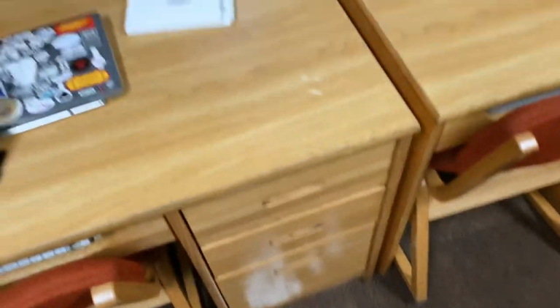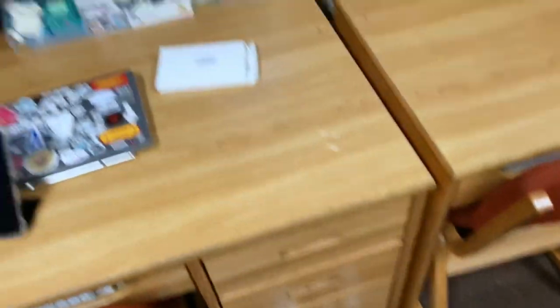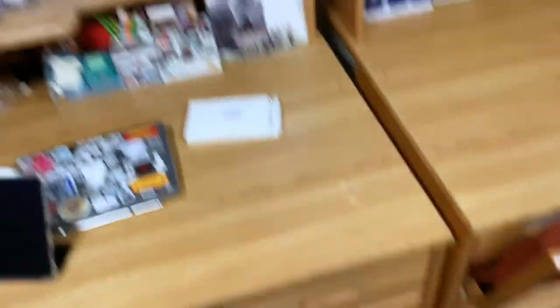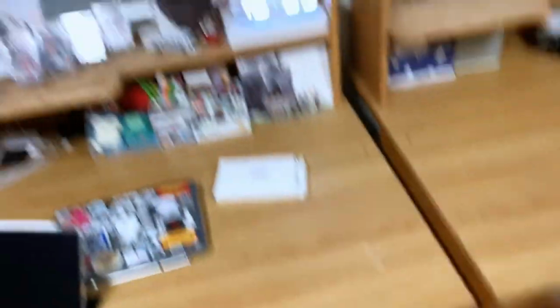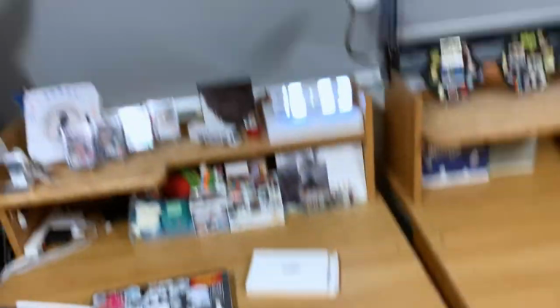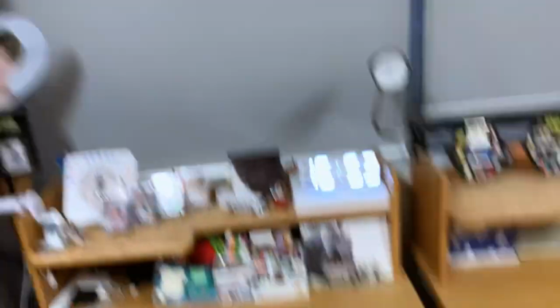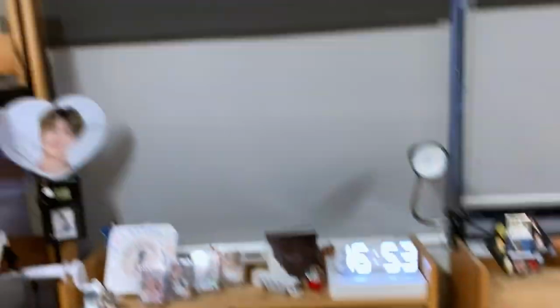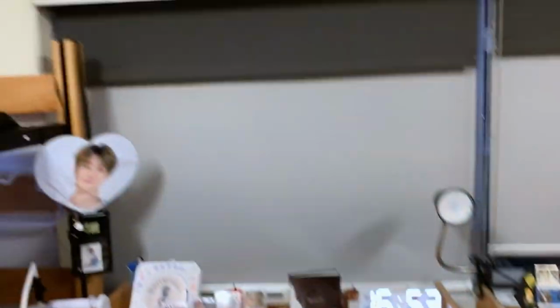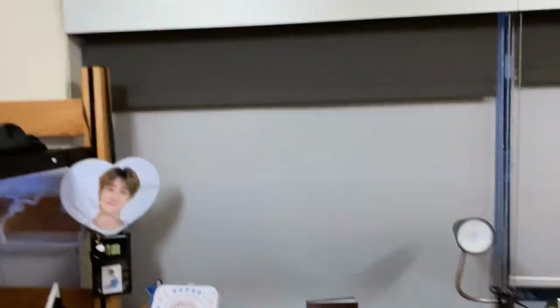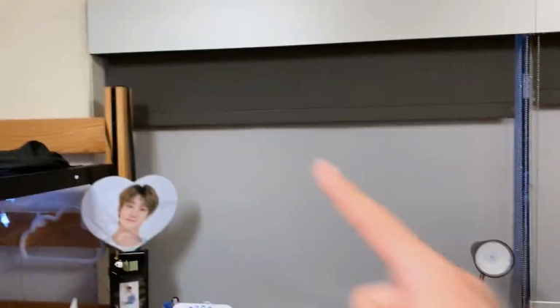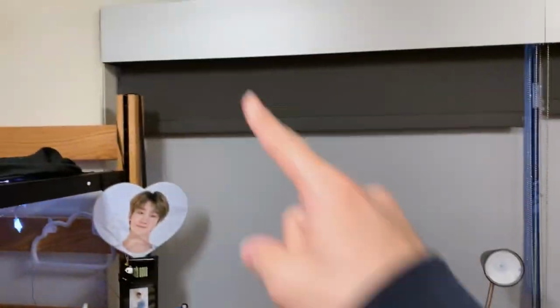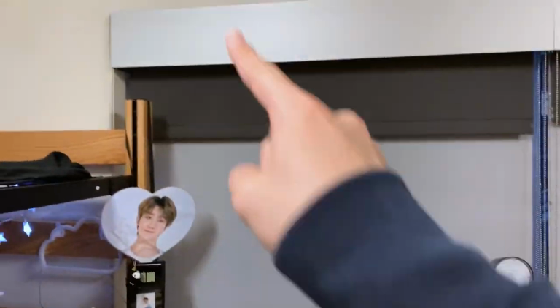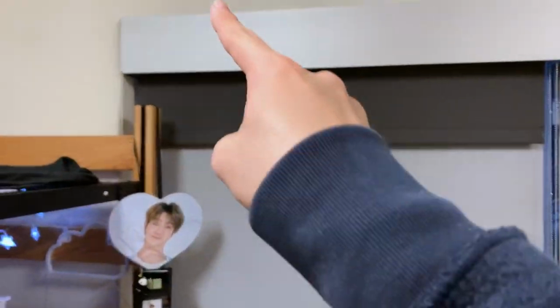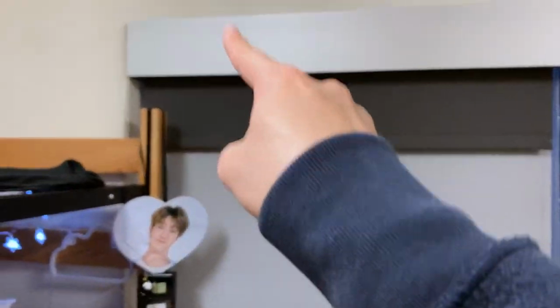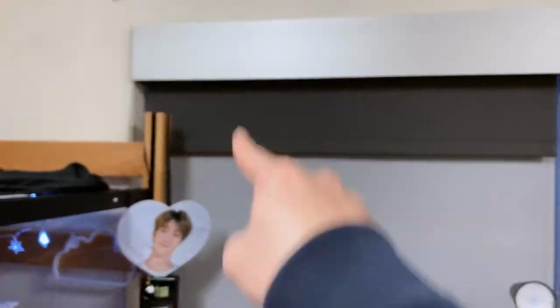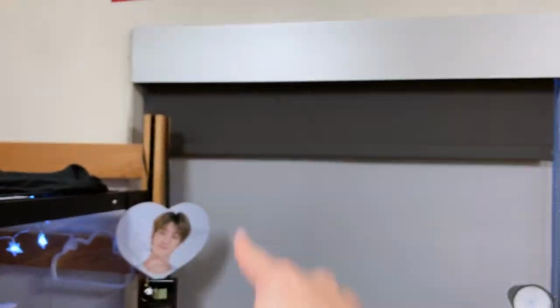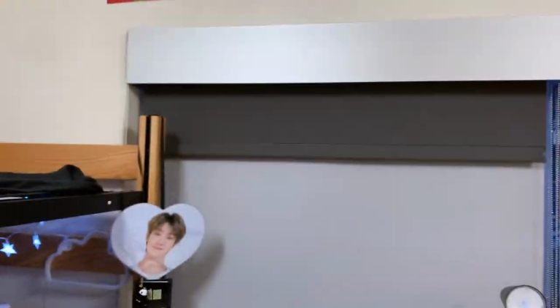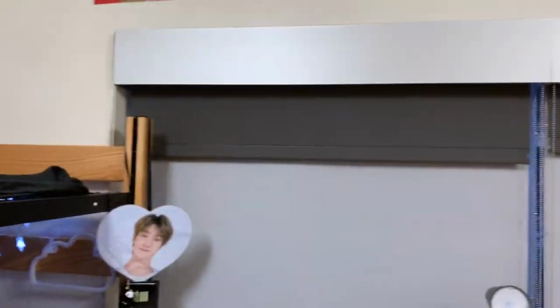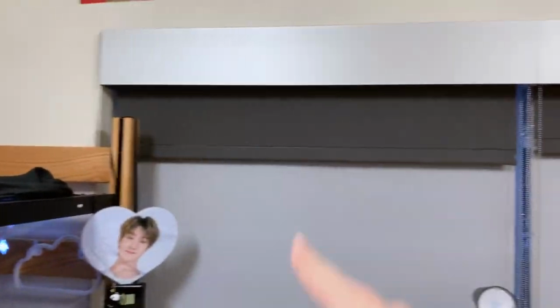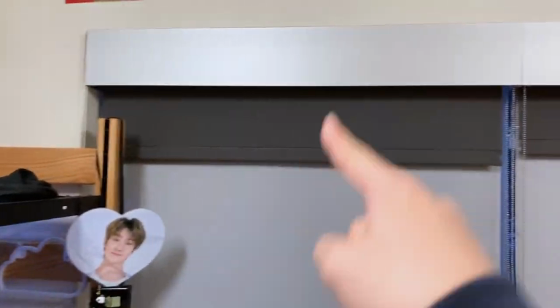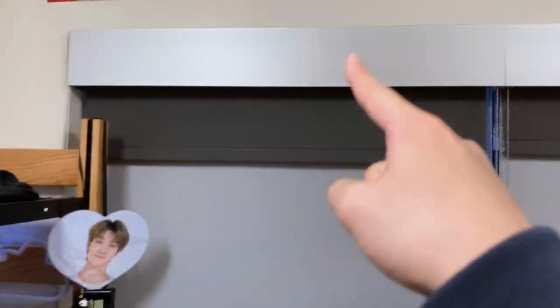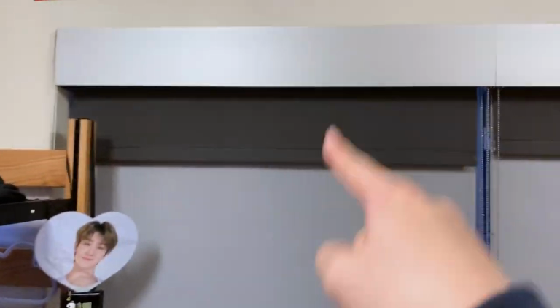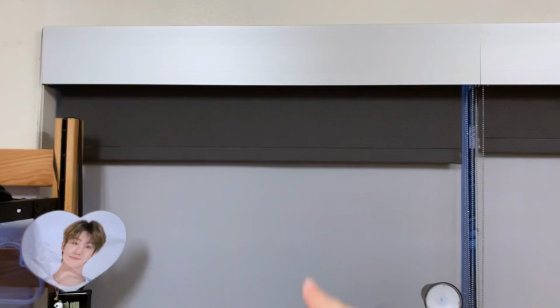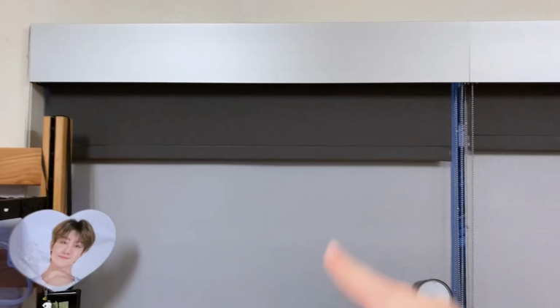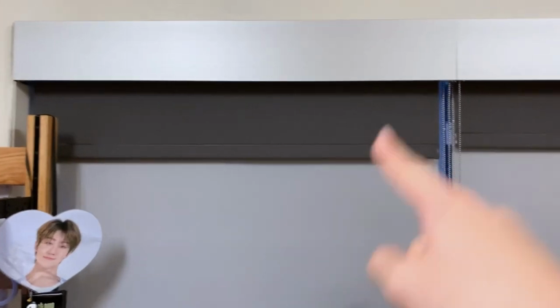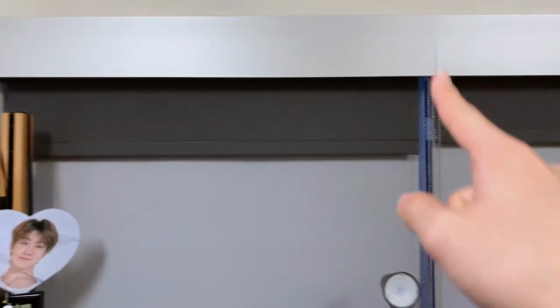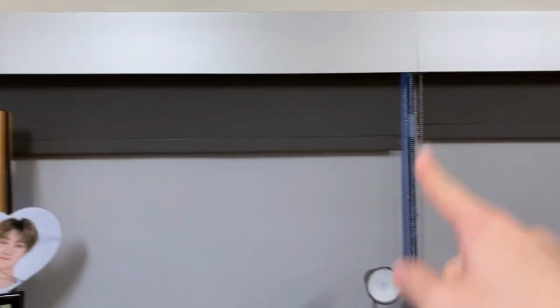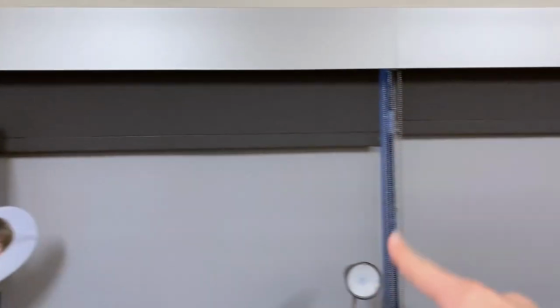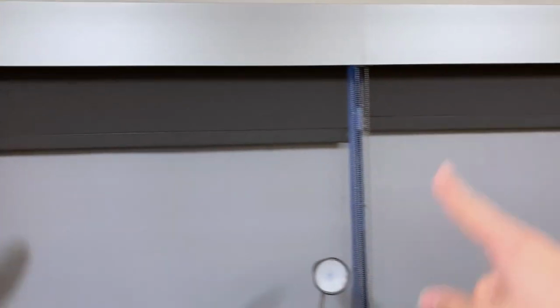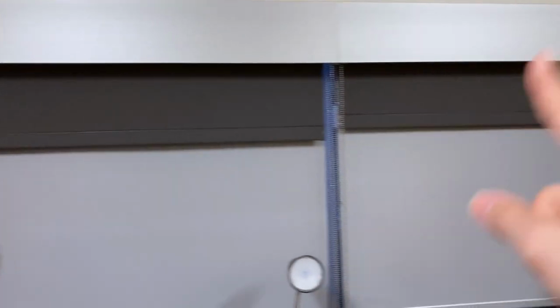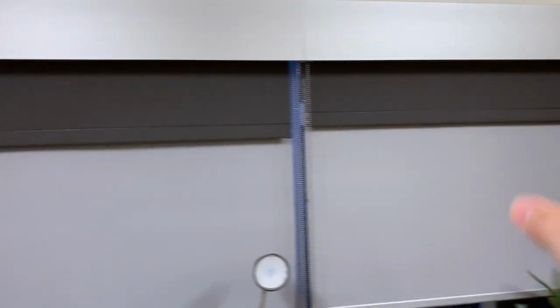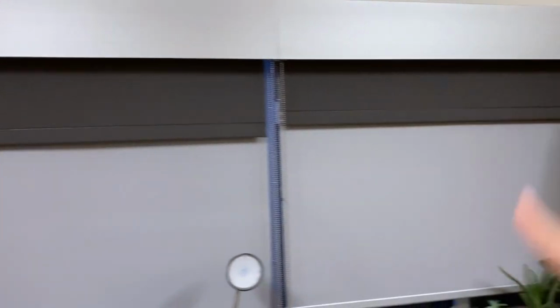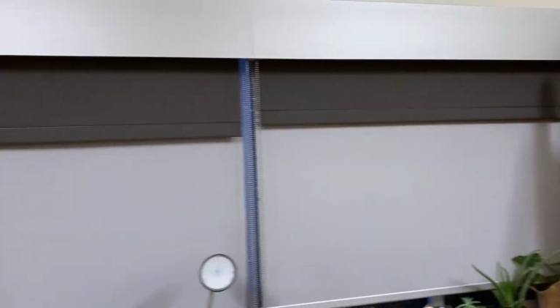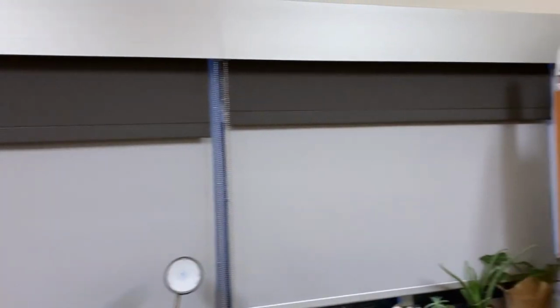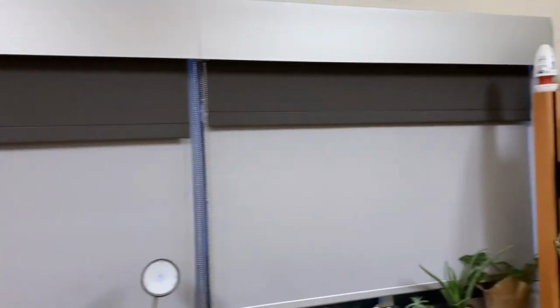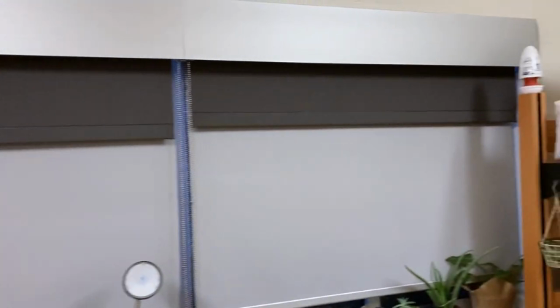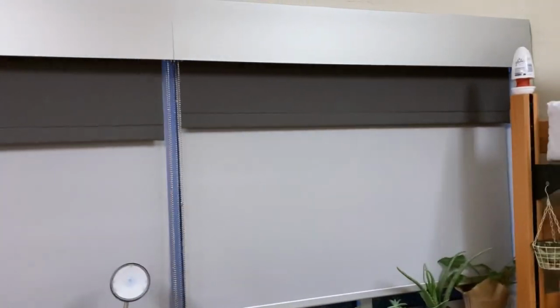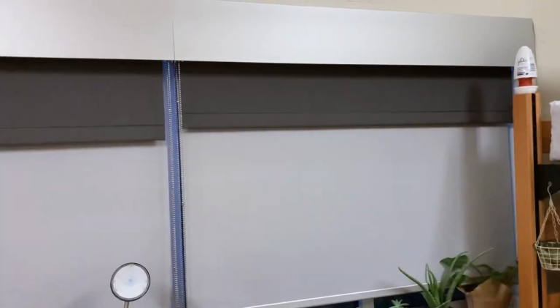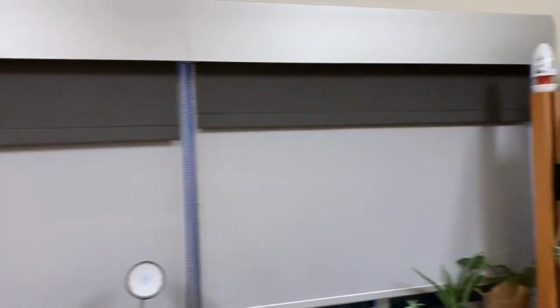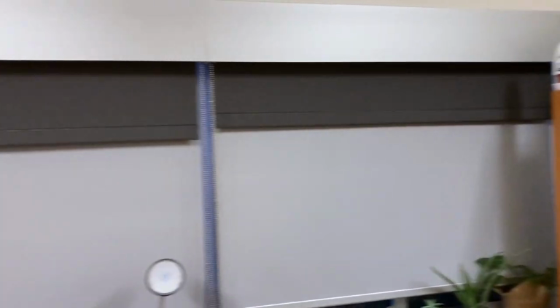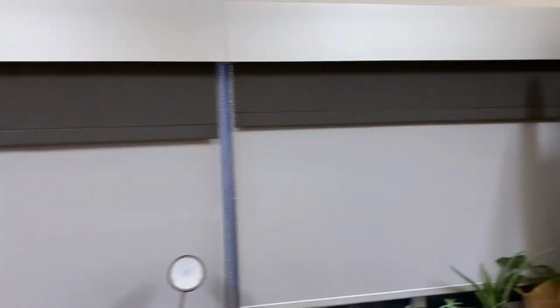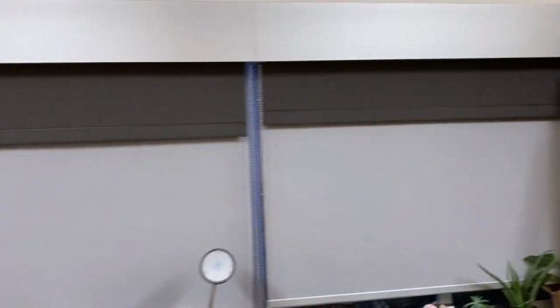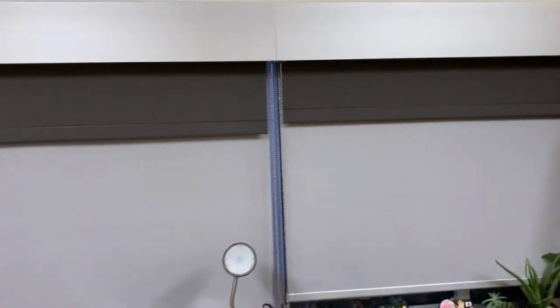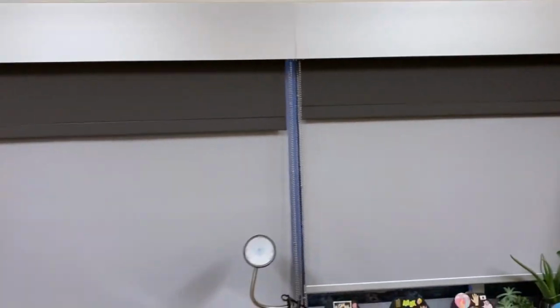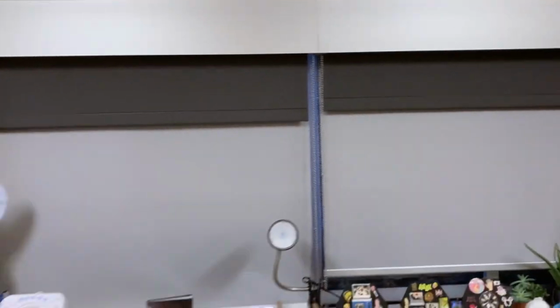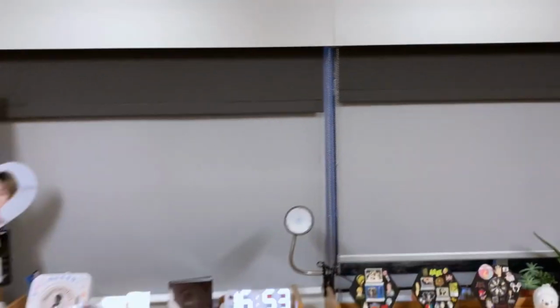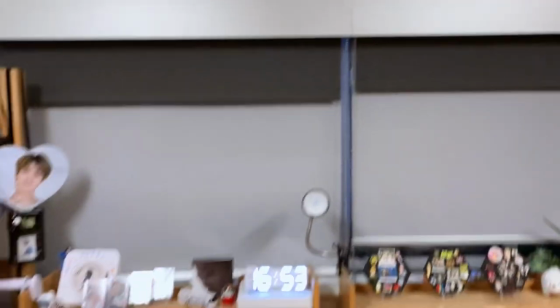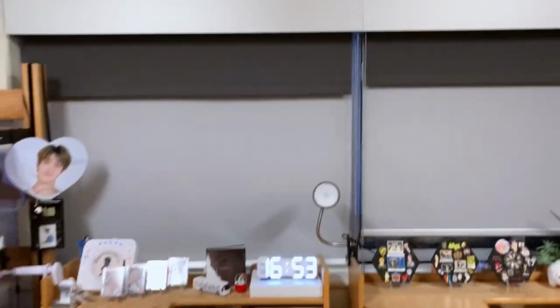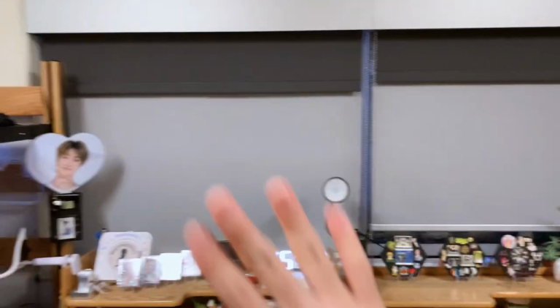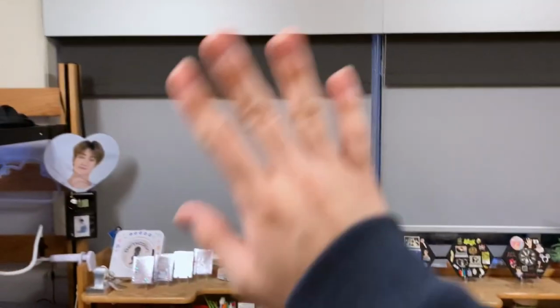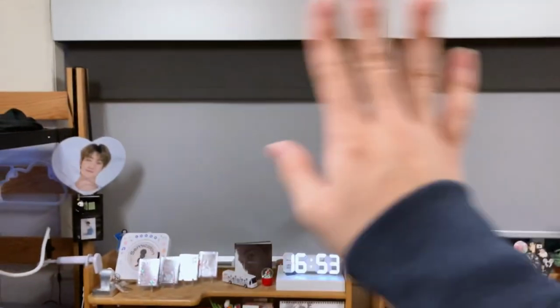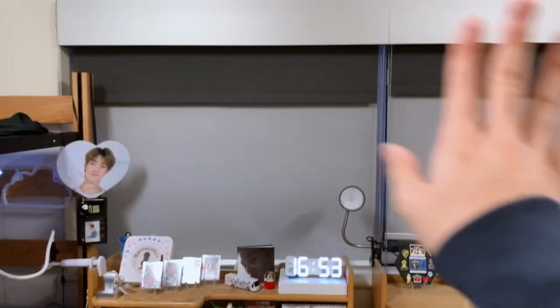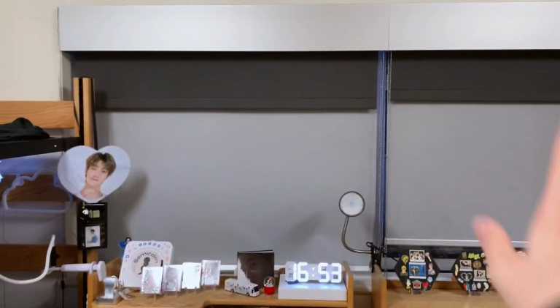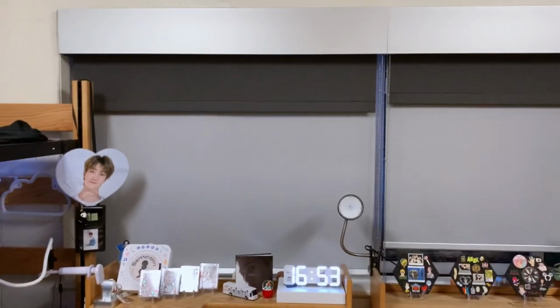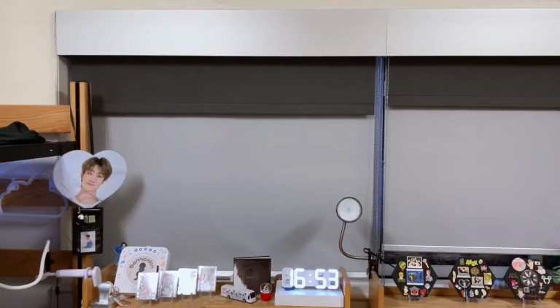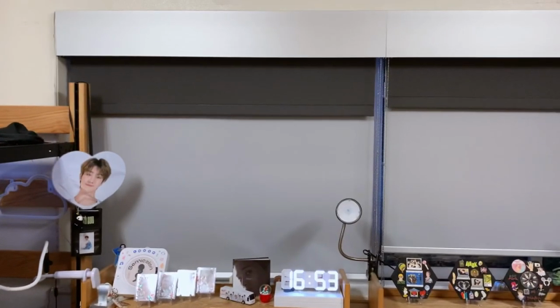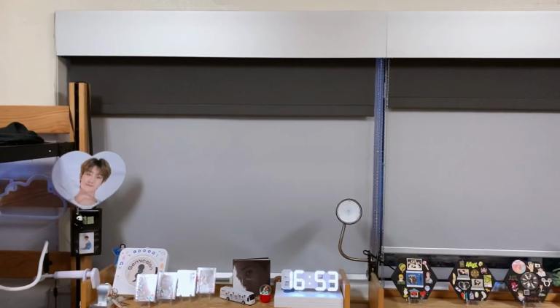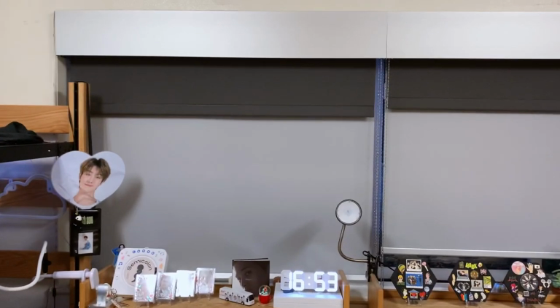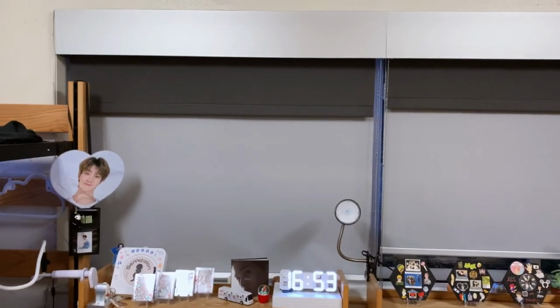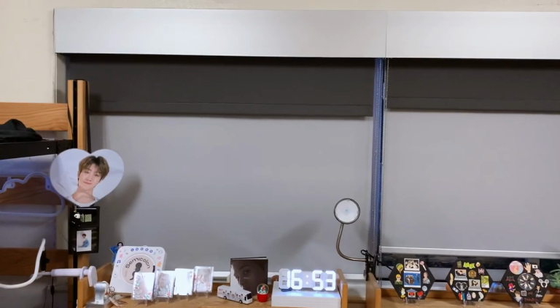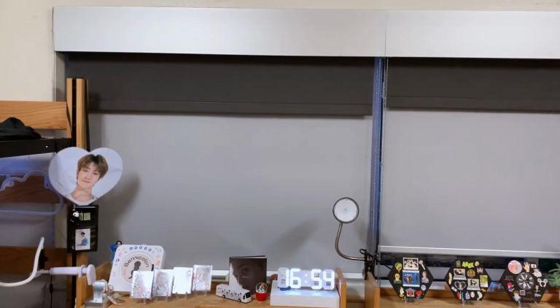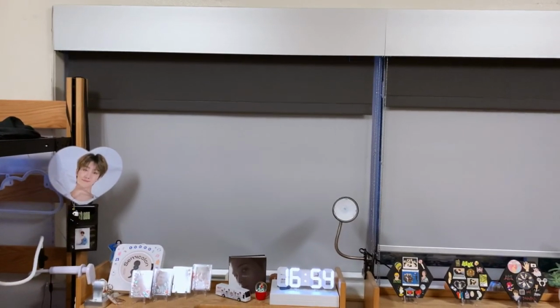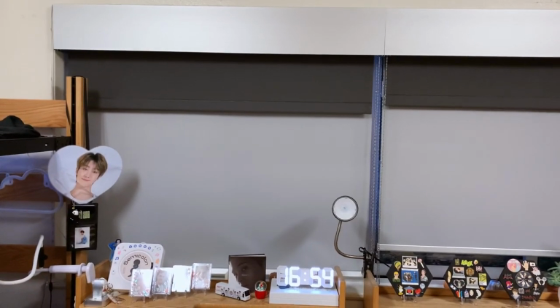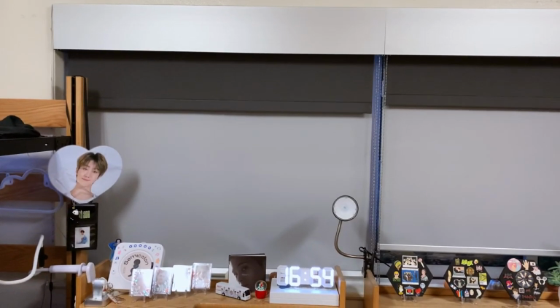I'm planning on hanging them at different lengths so this area looks a little more filled and decorated.